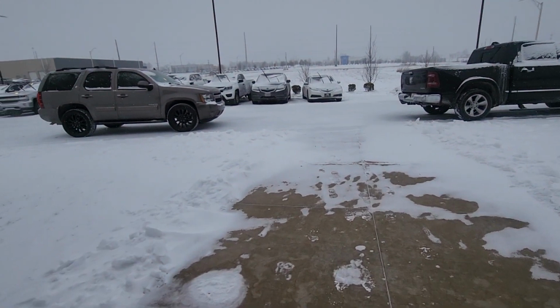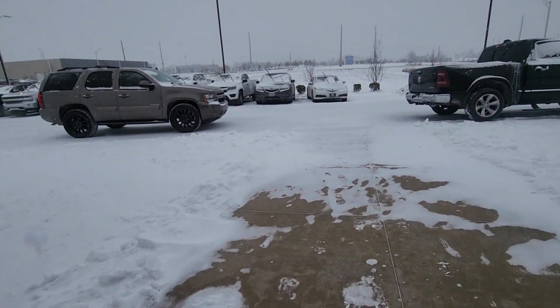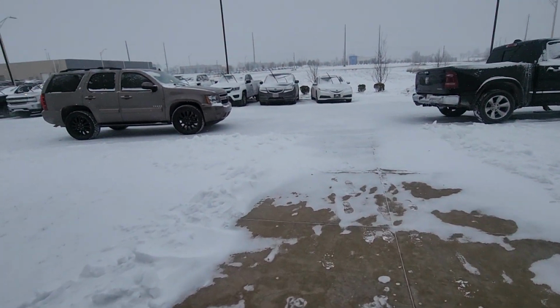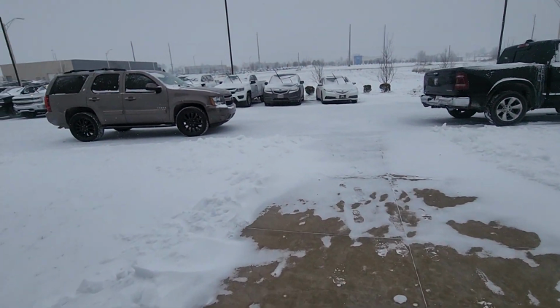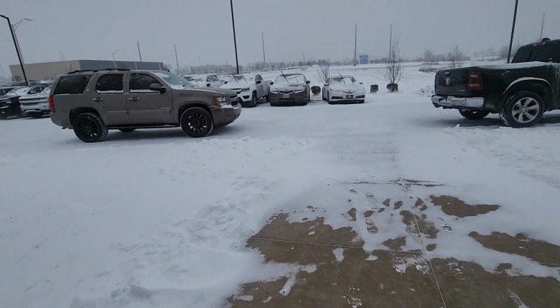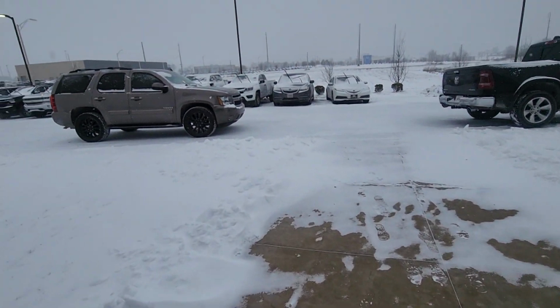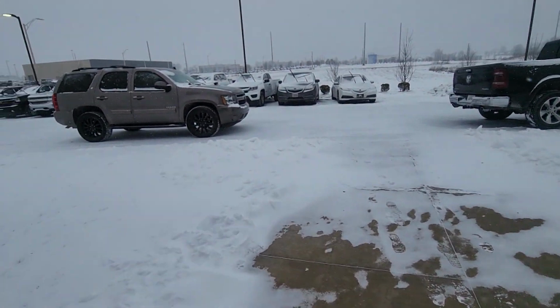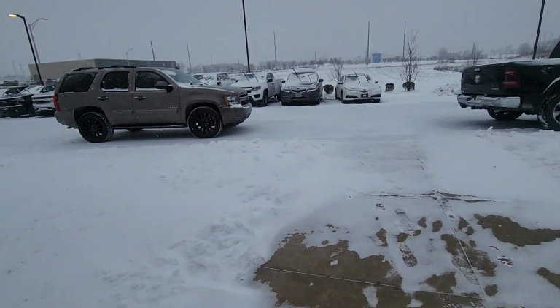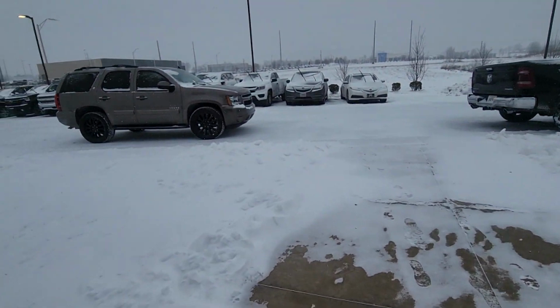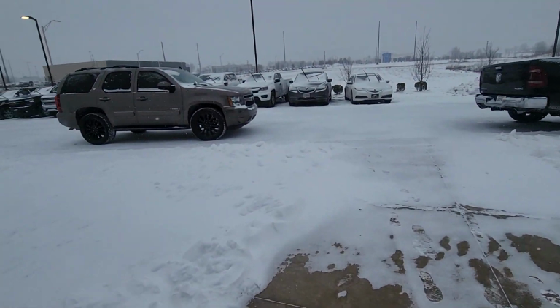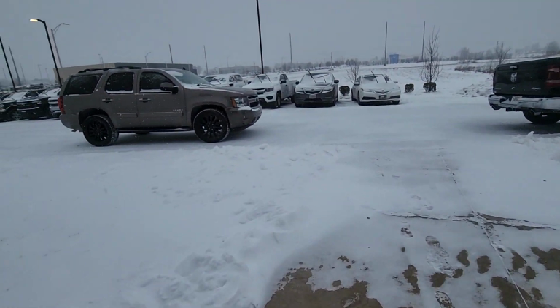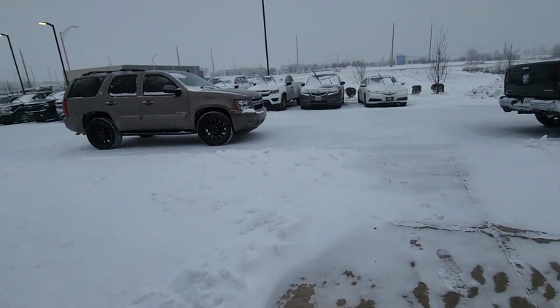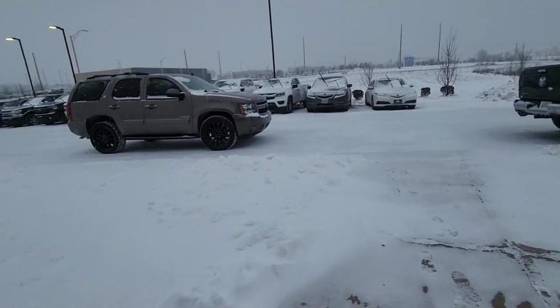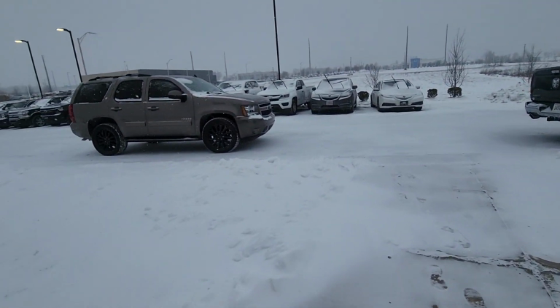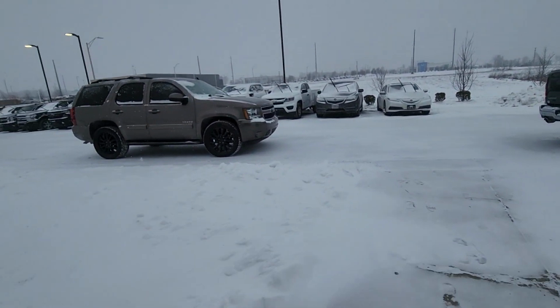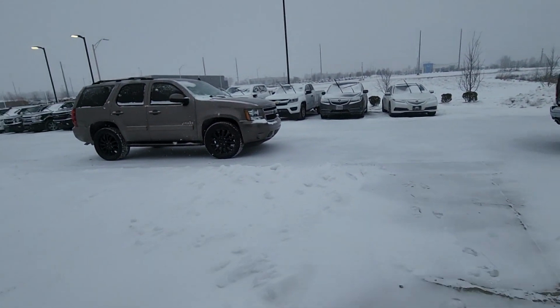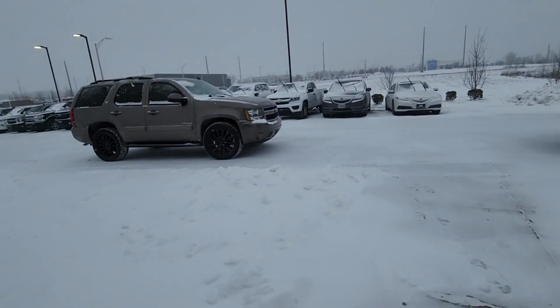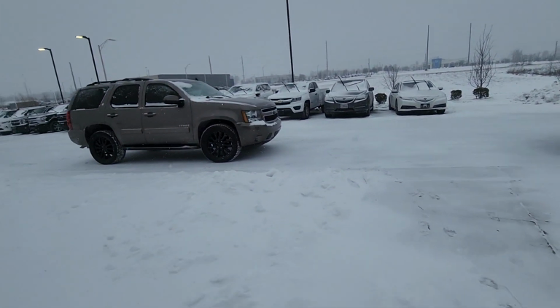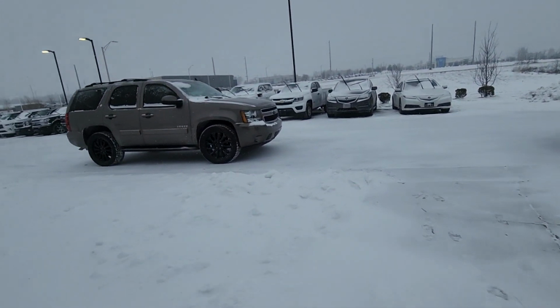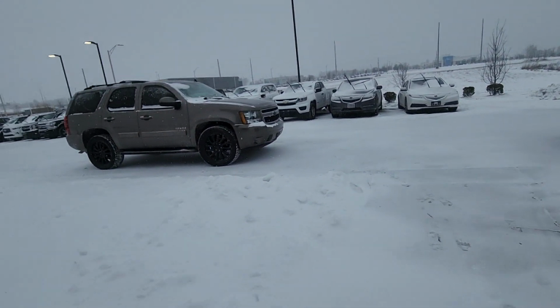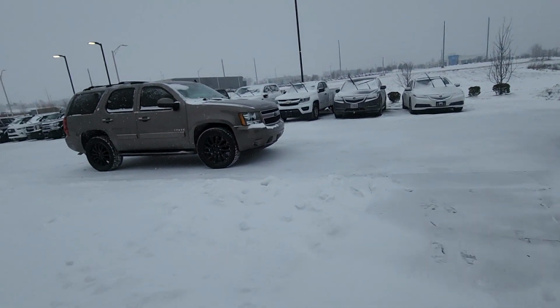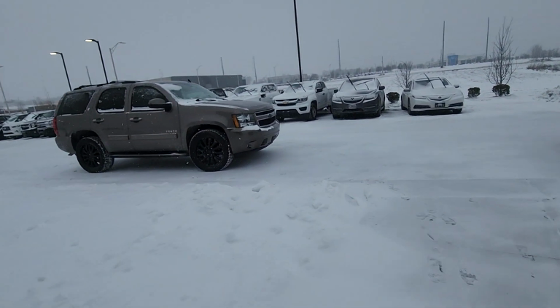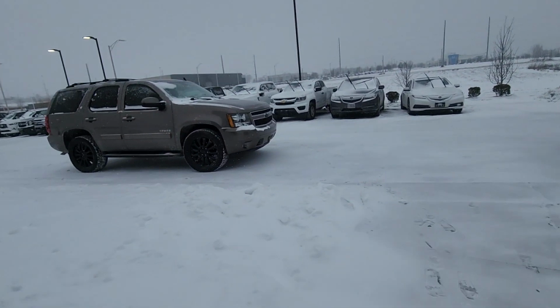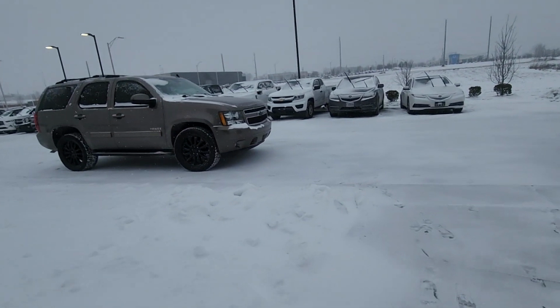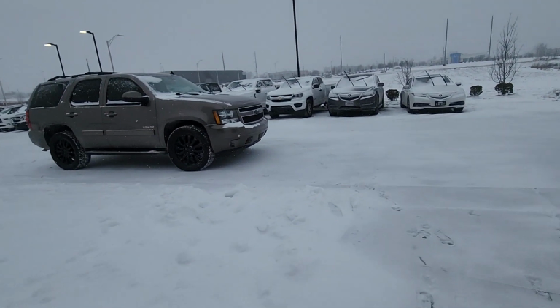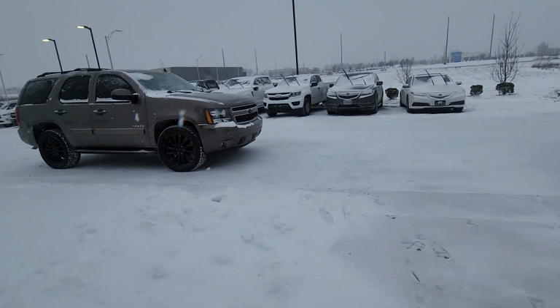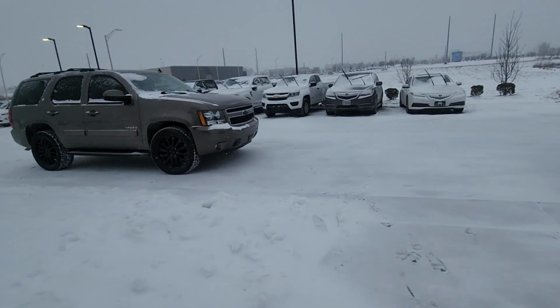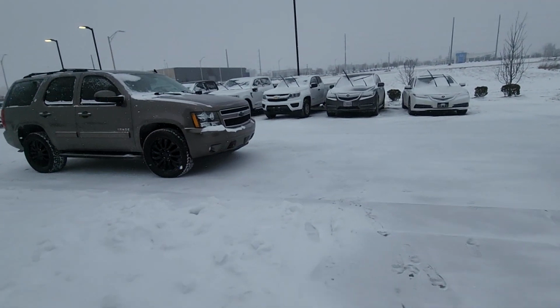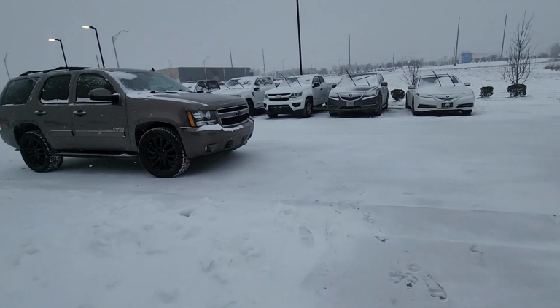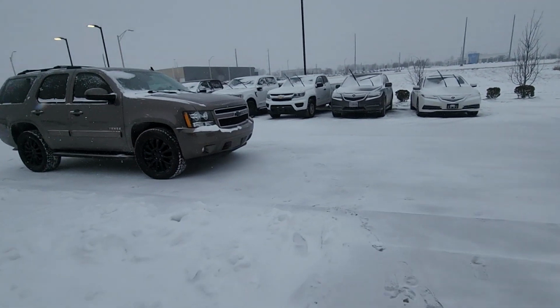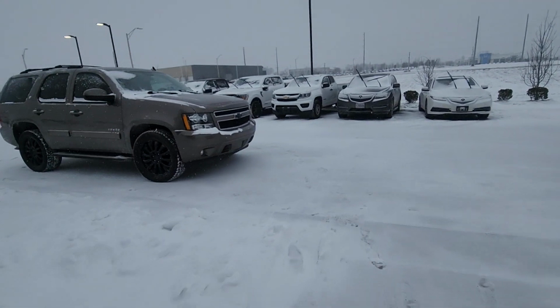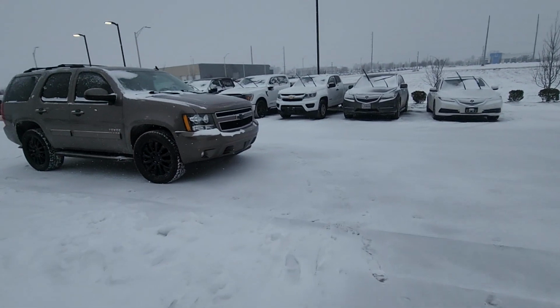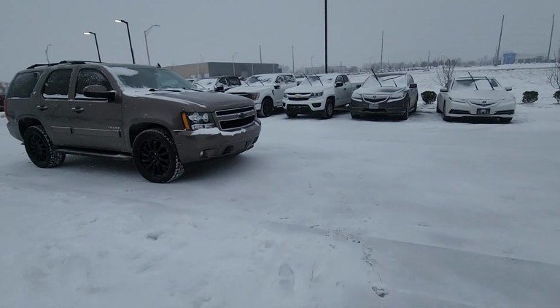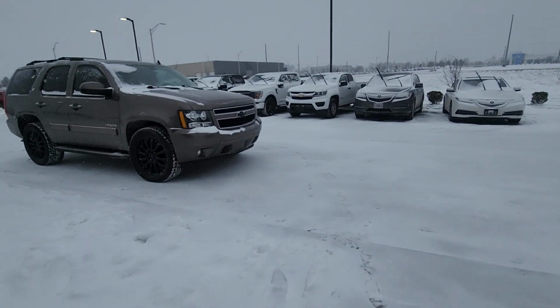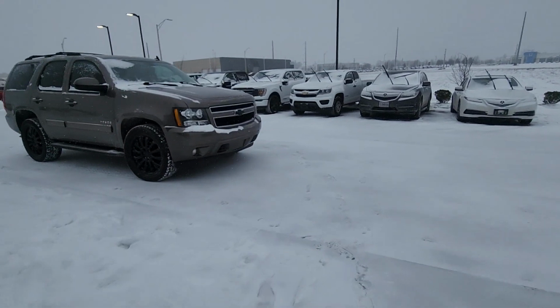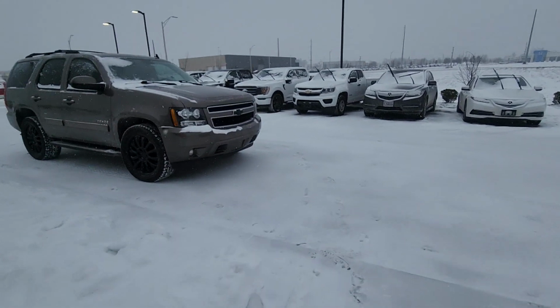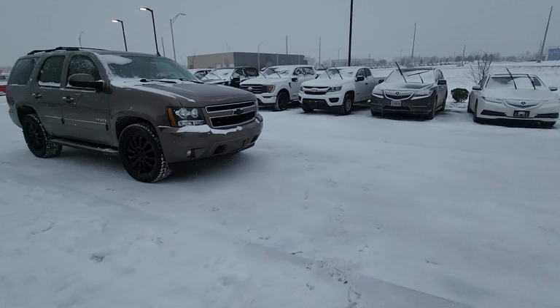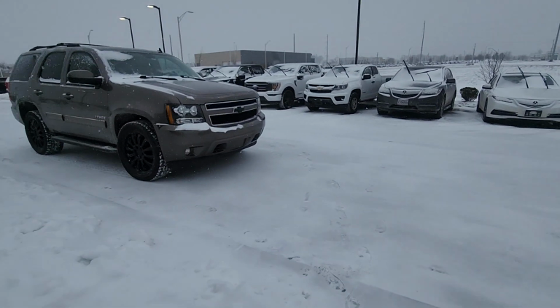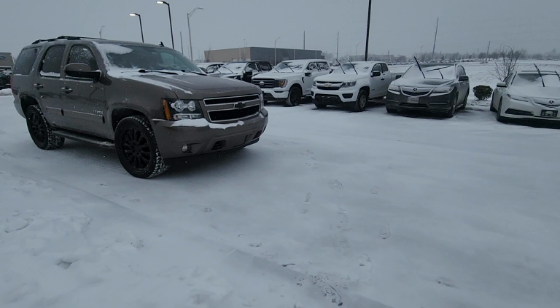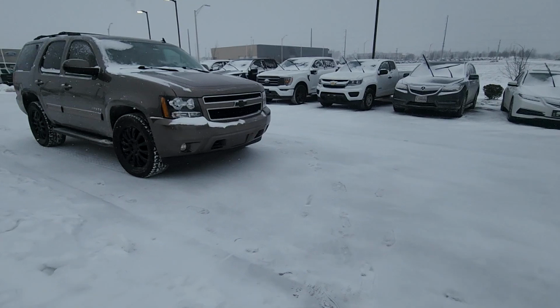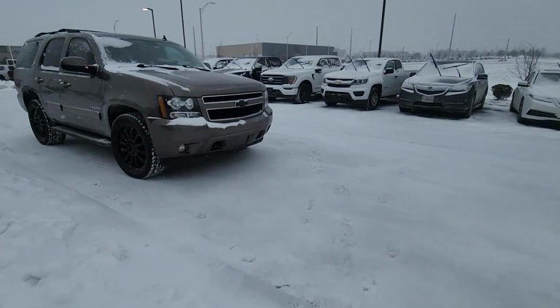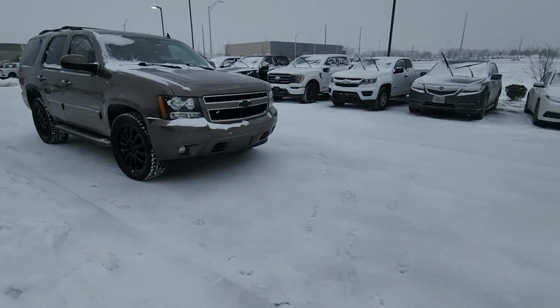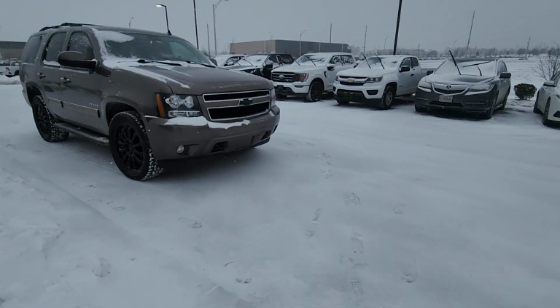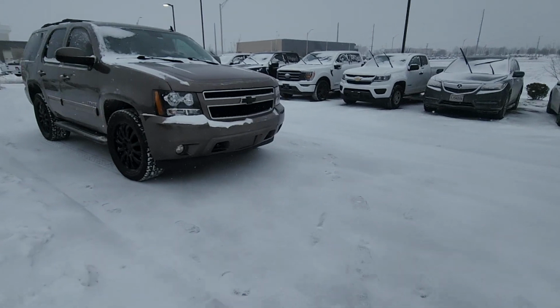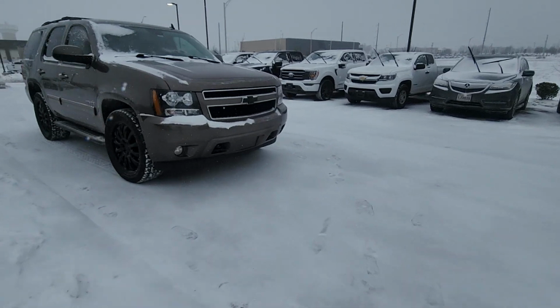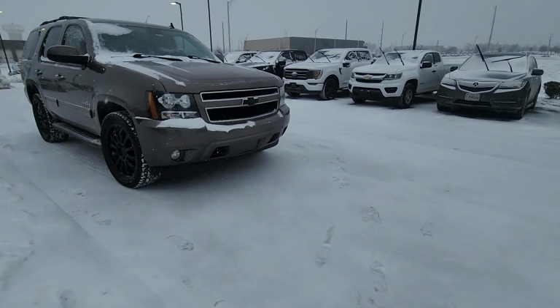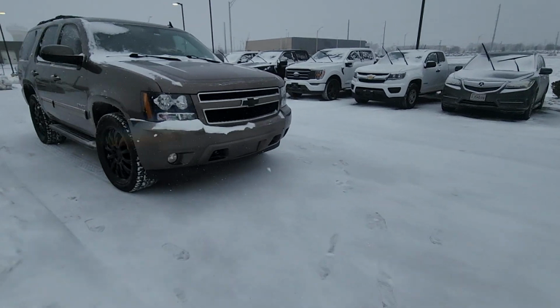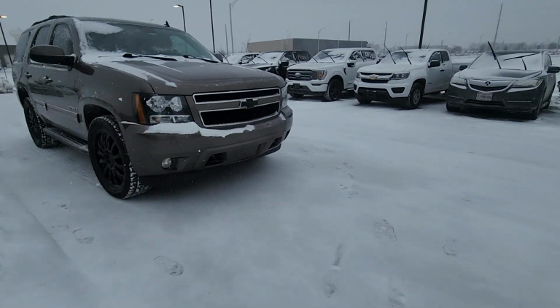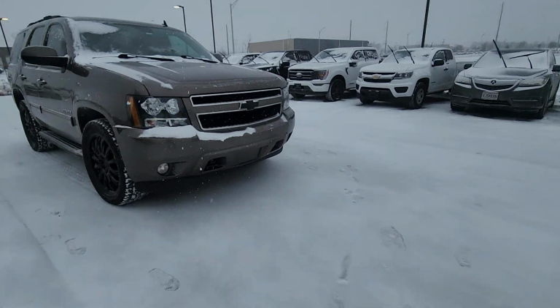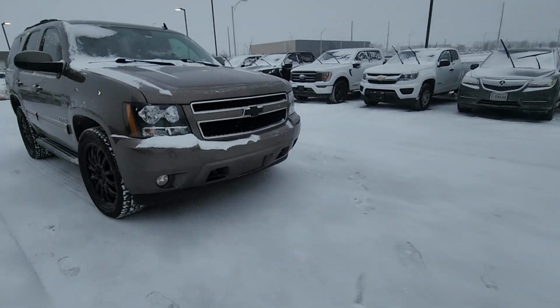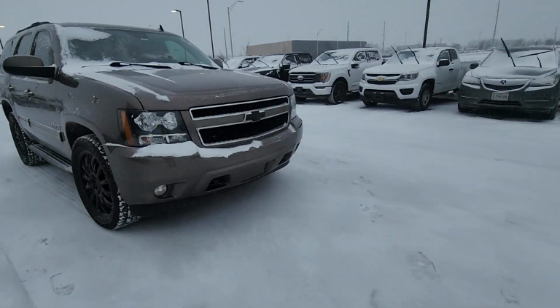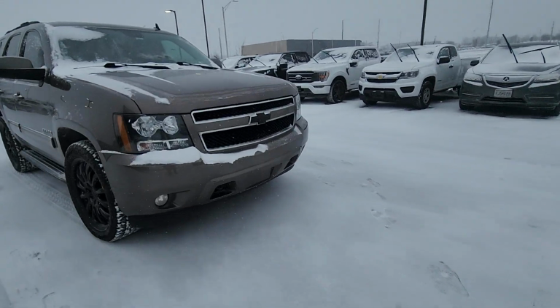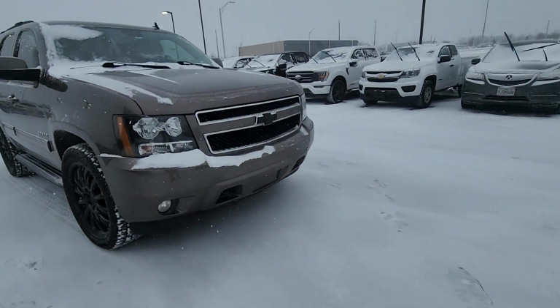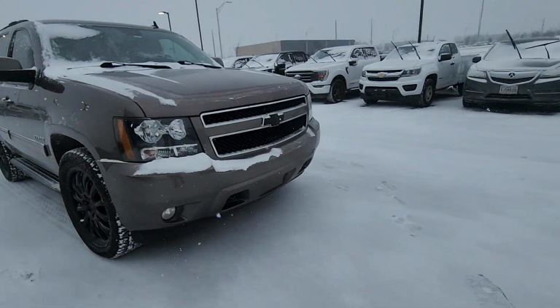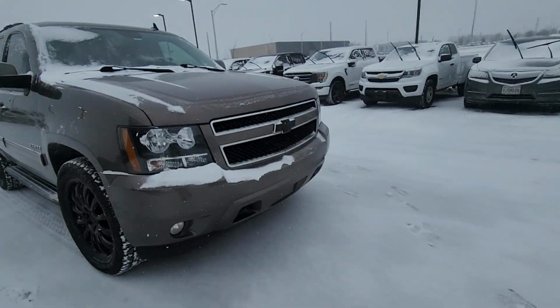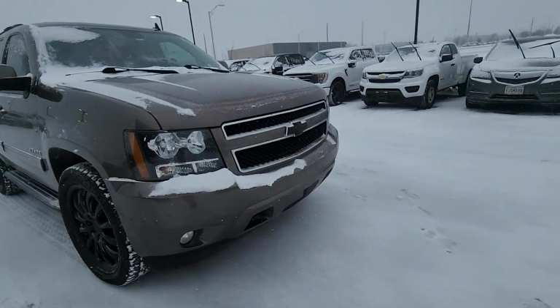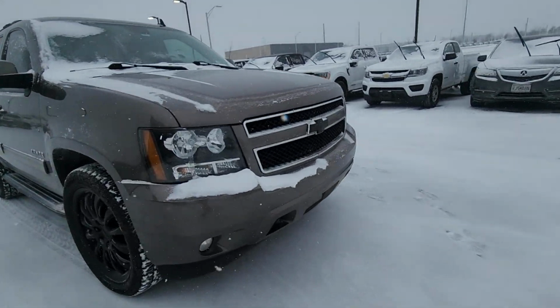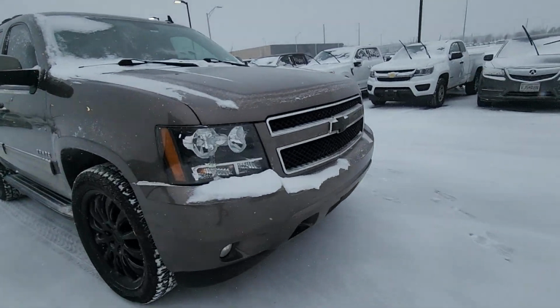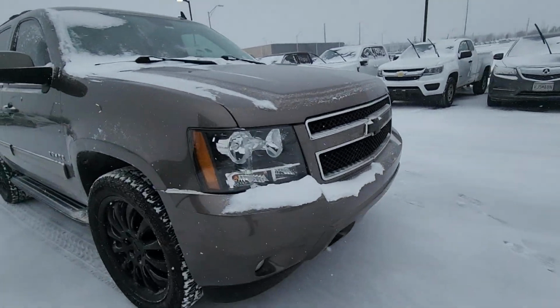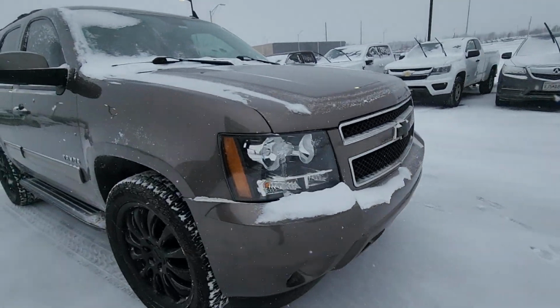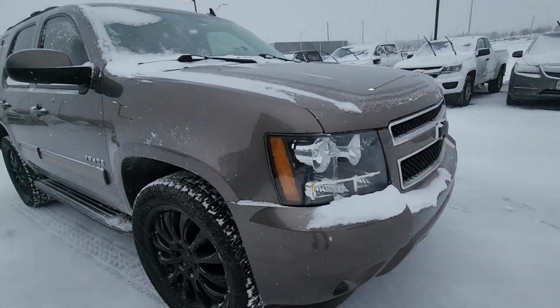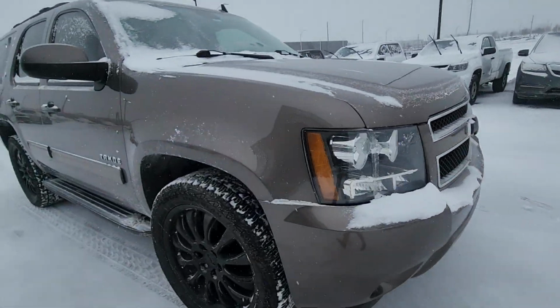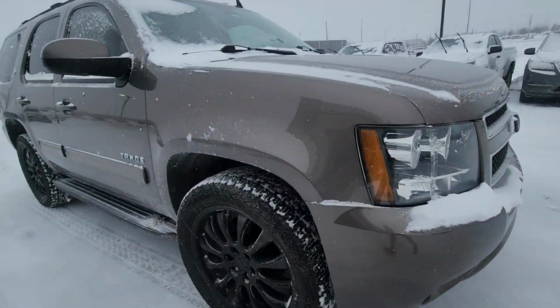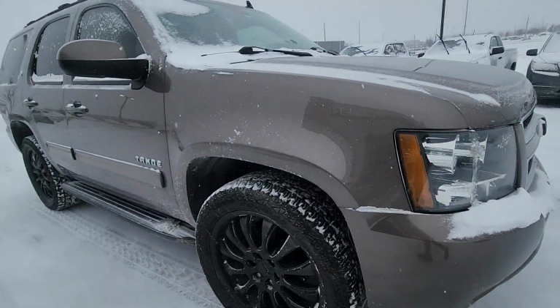Alrighty Miles, this is Brian over here at Premier Auto Outlet responding to your internet purchase request for this 2013 Chevy Tahoe.